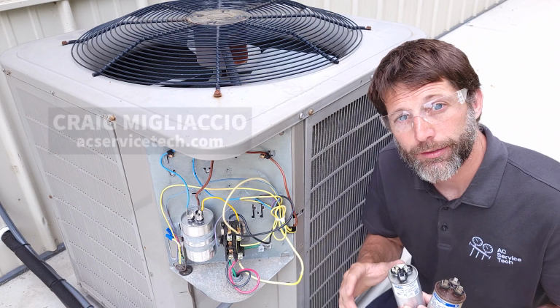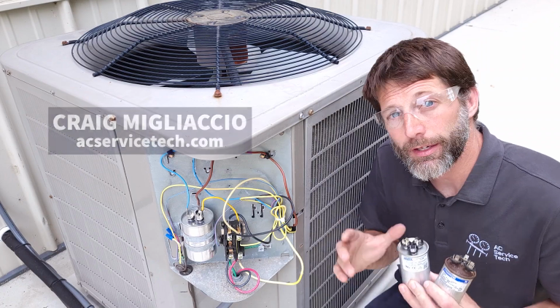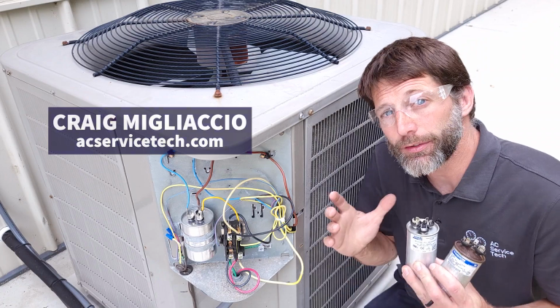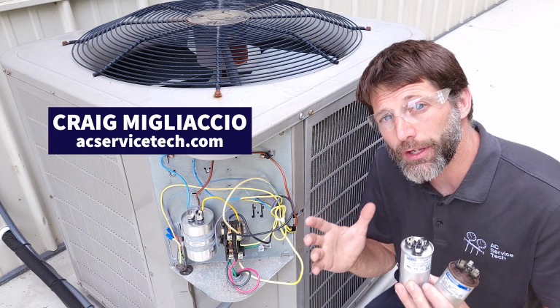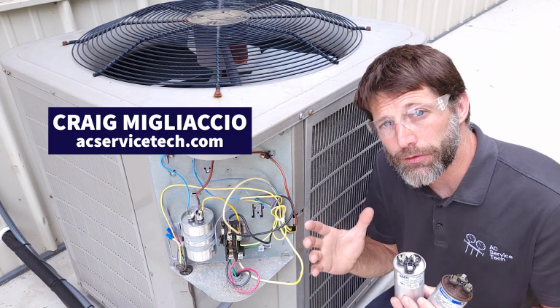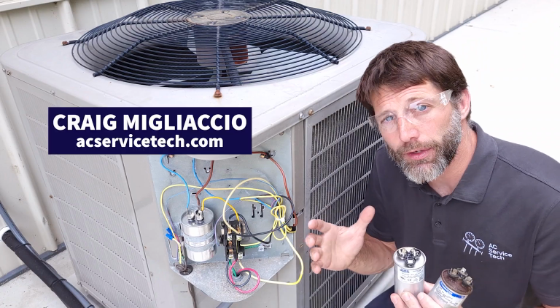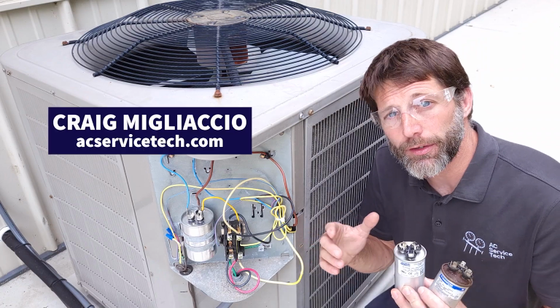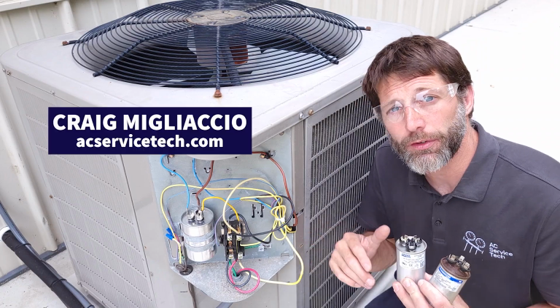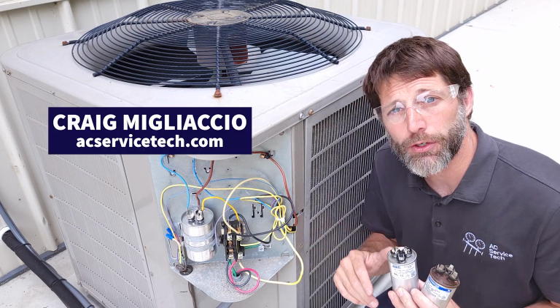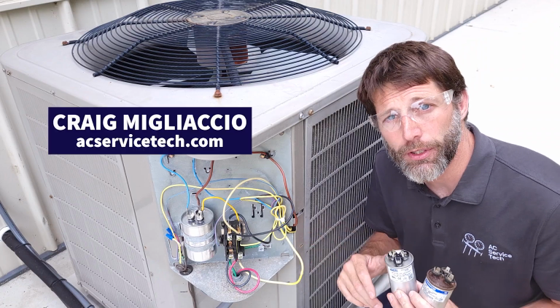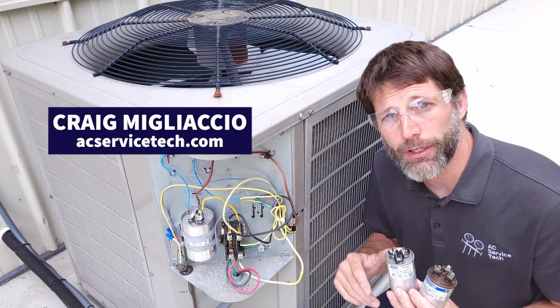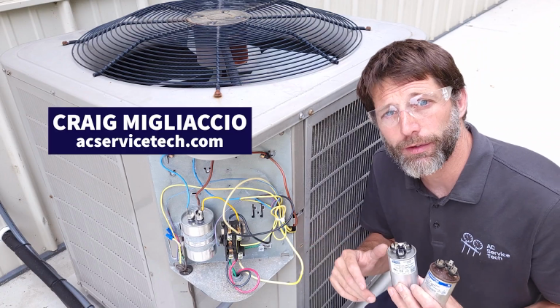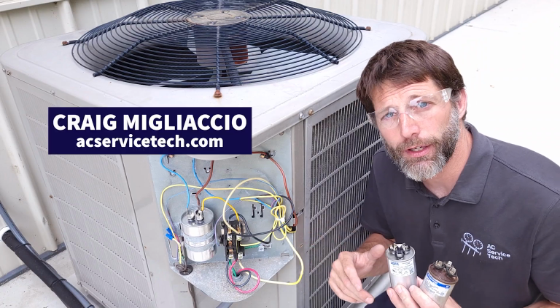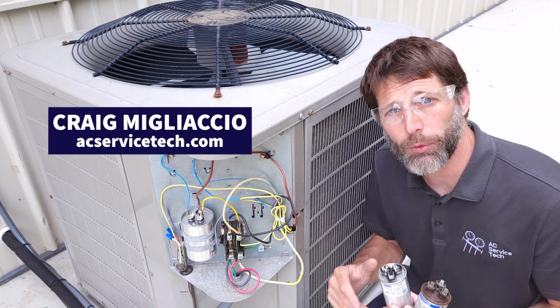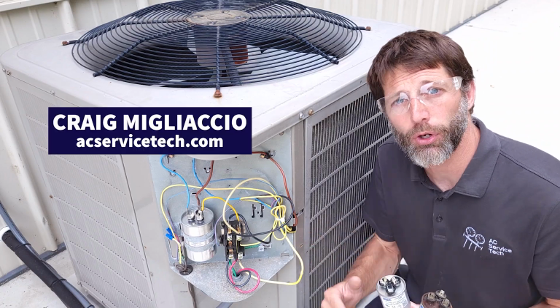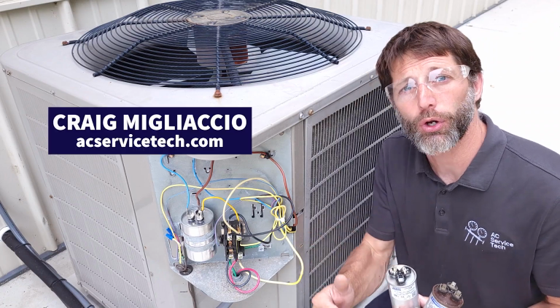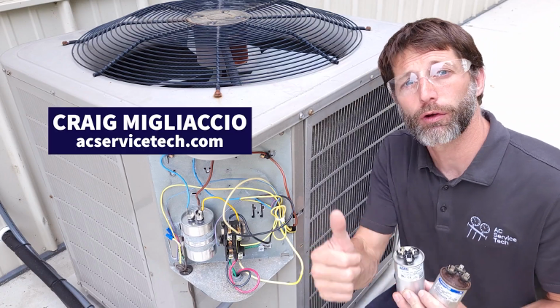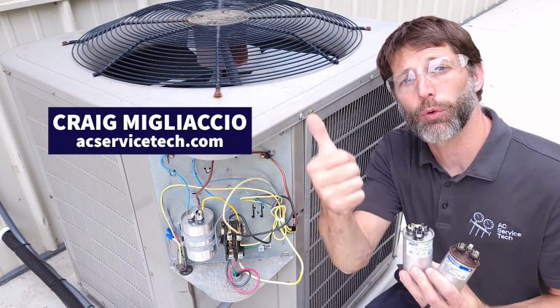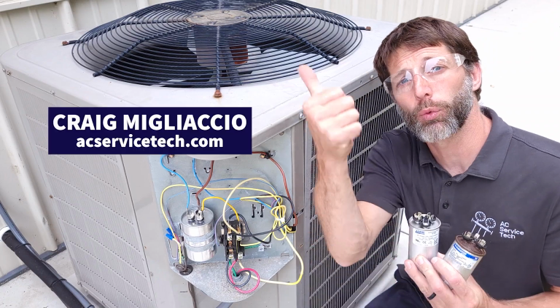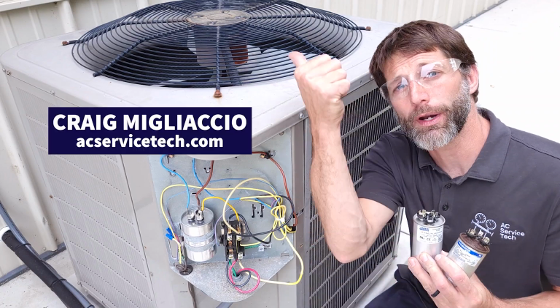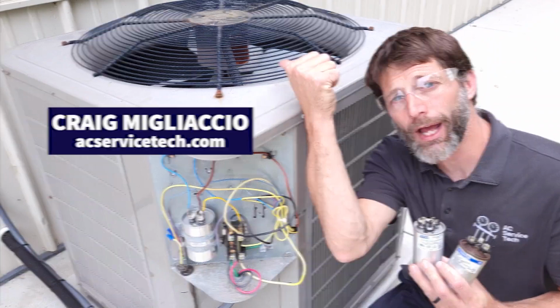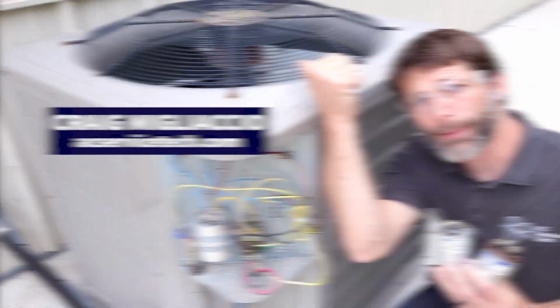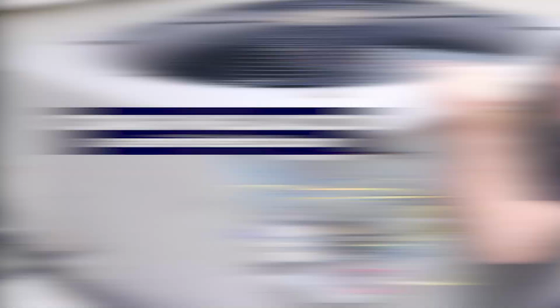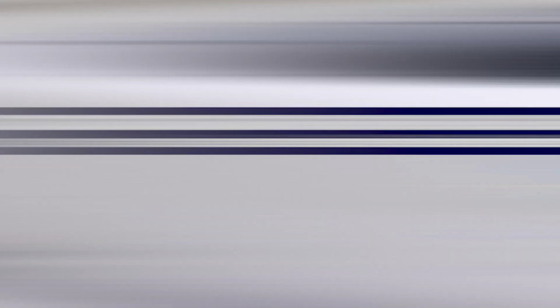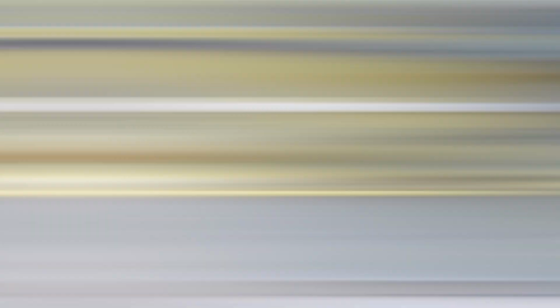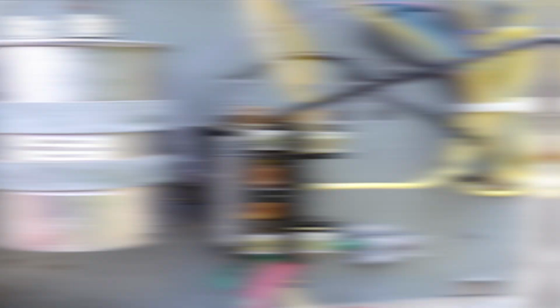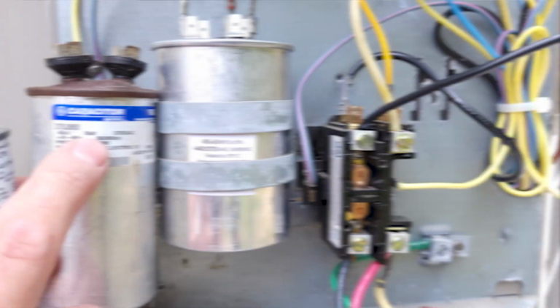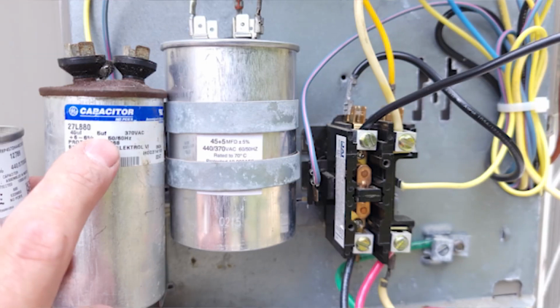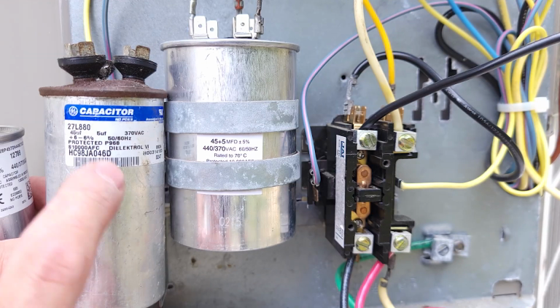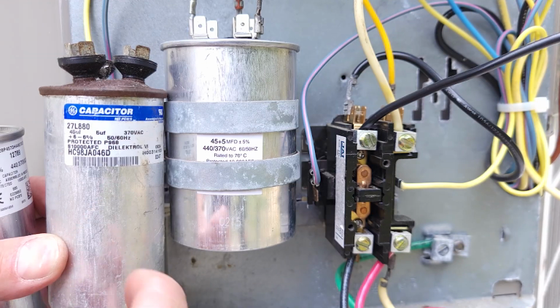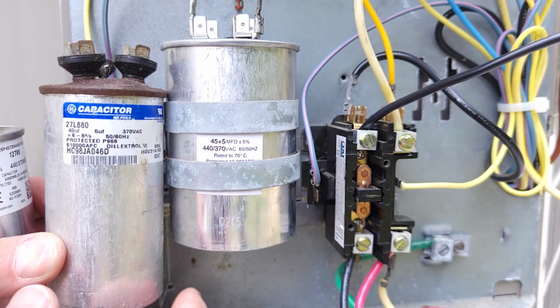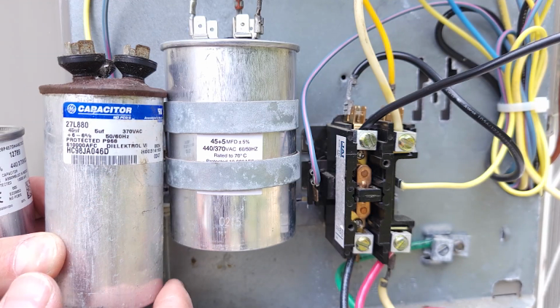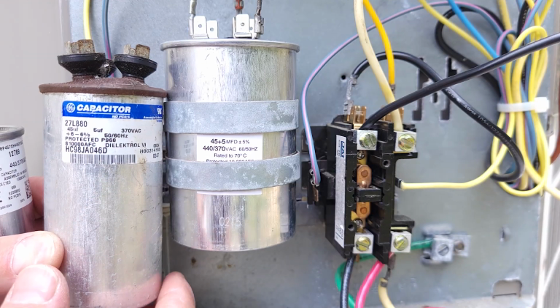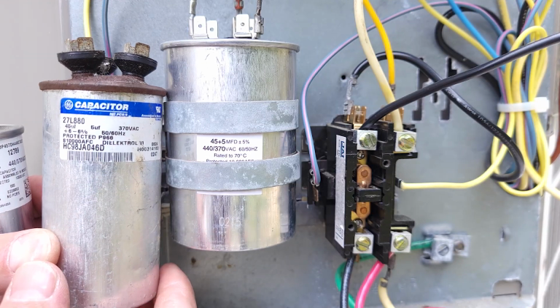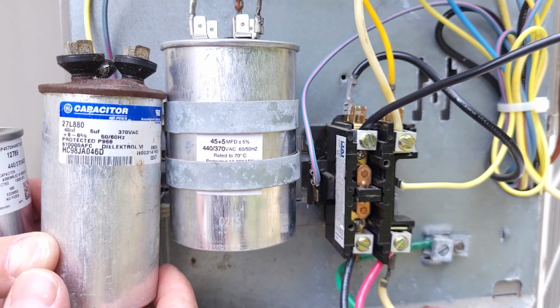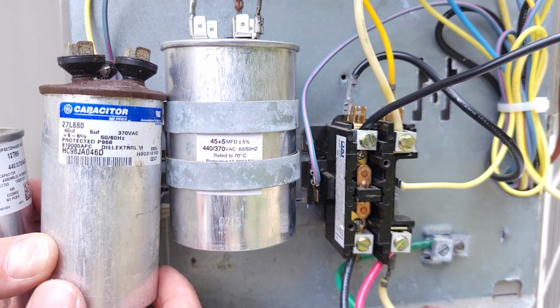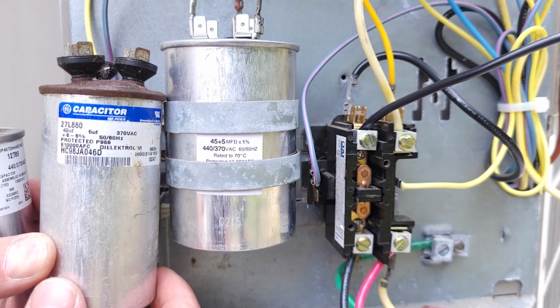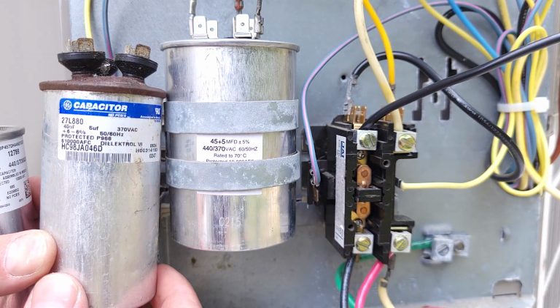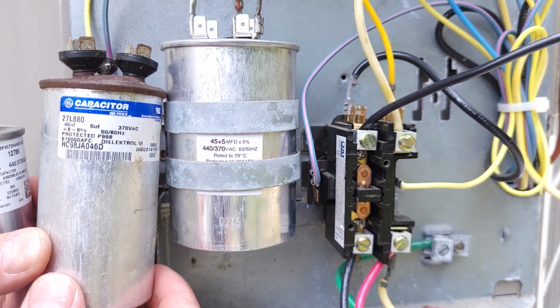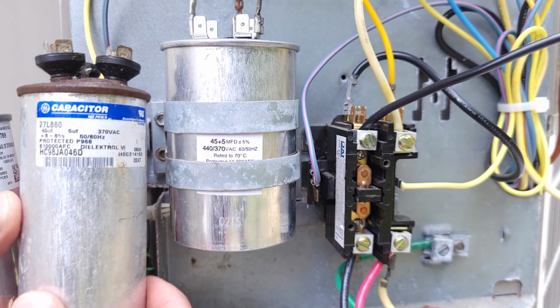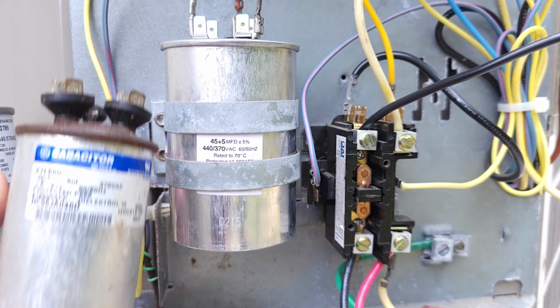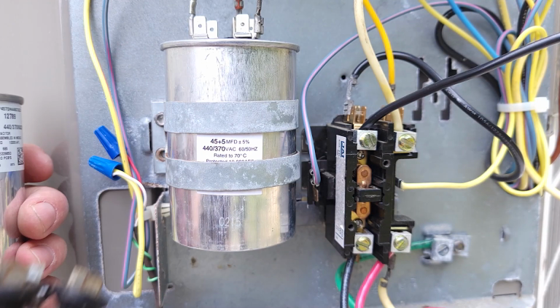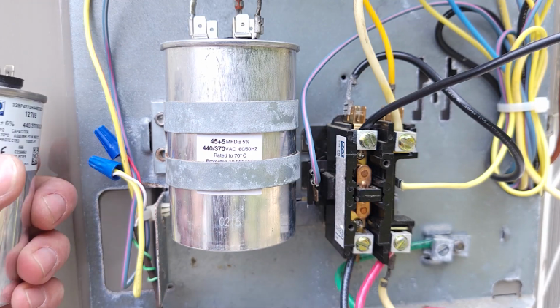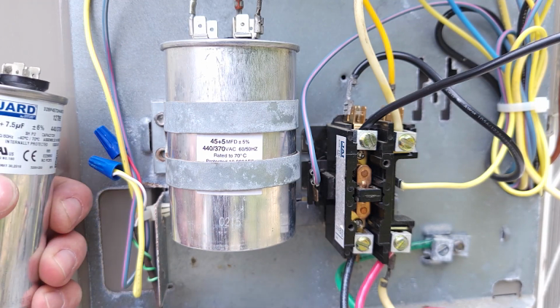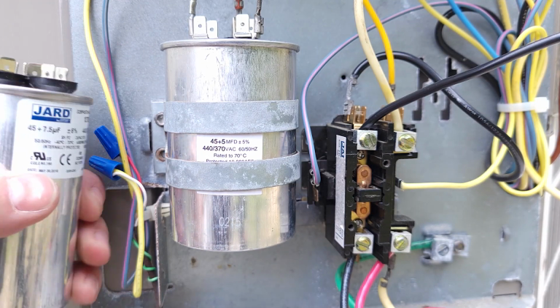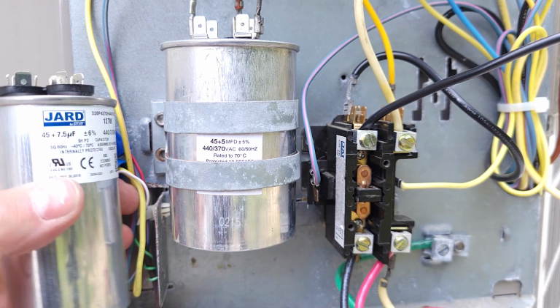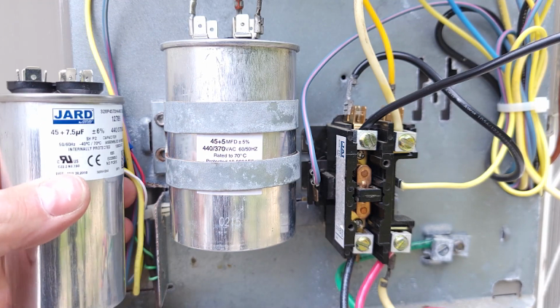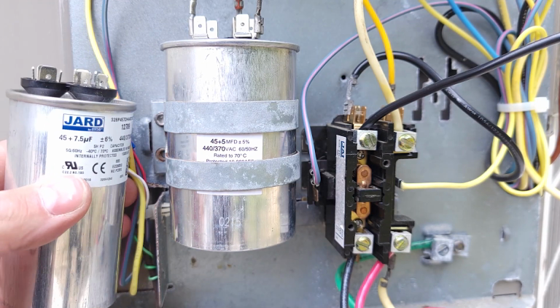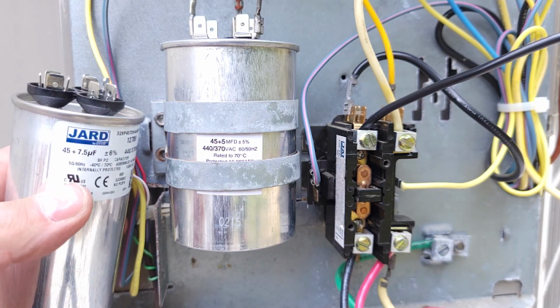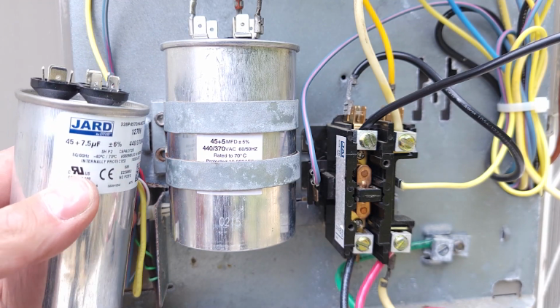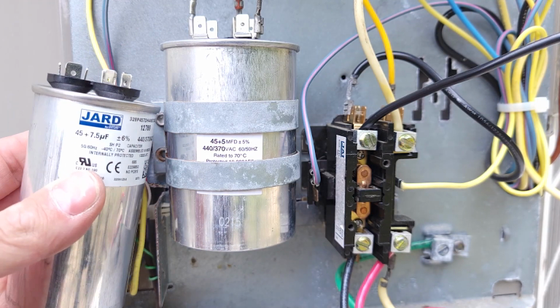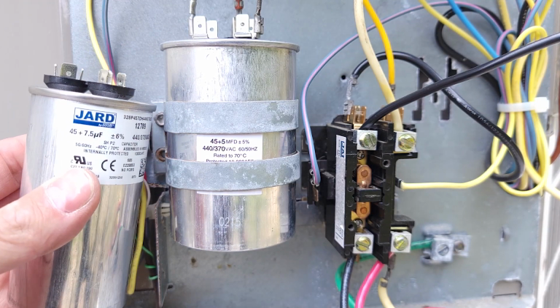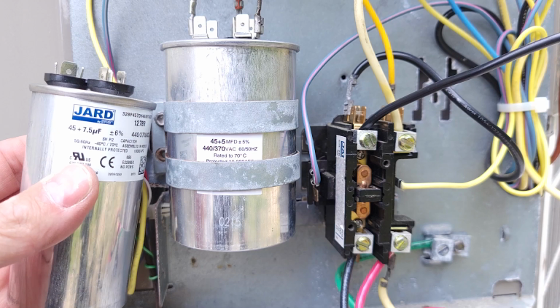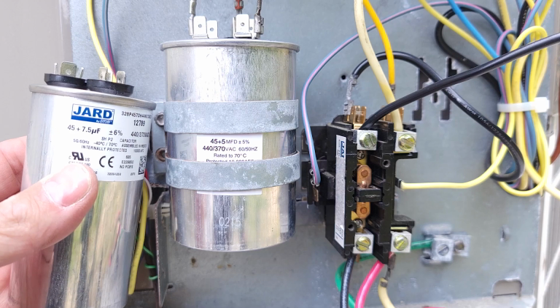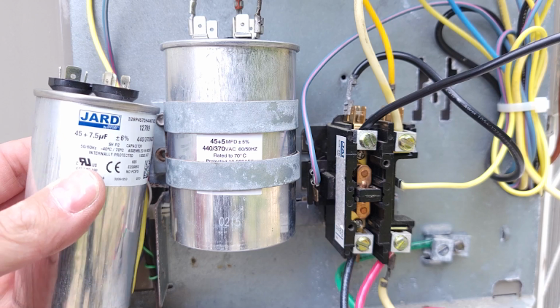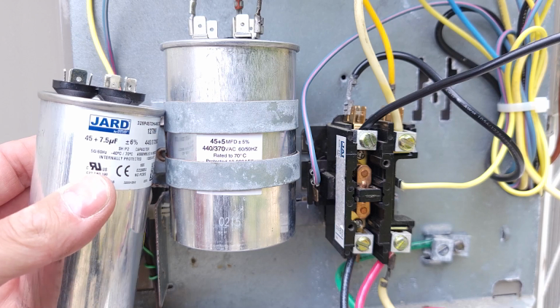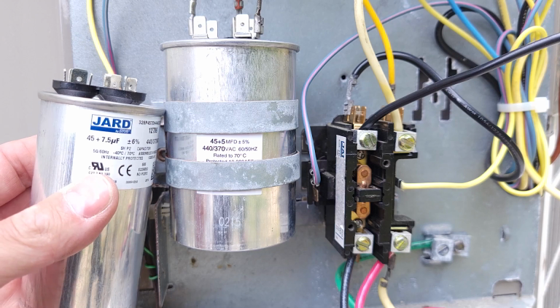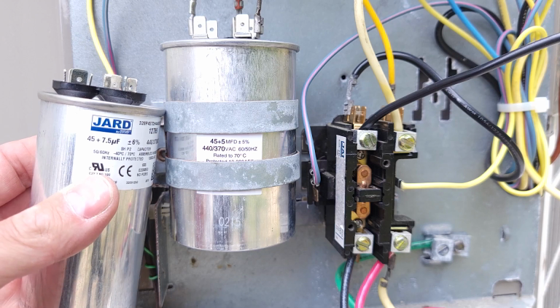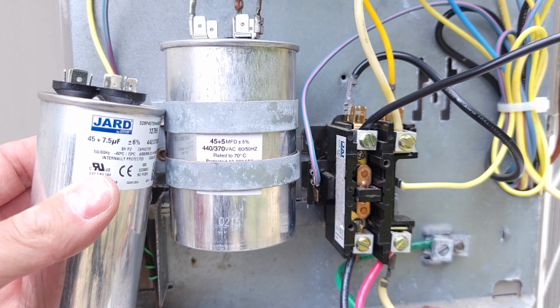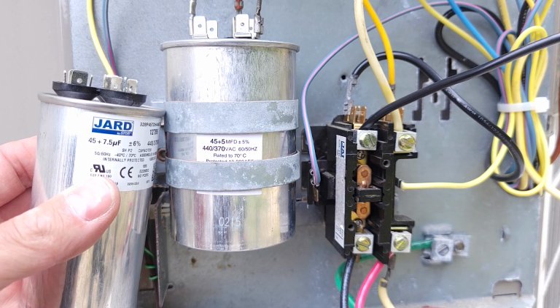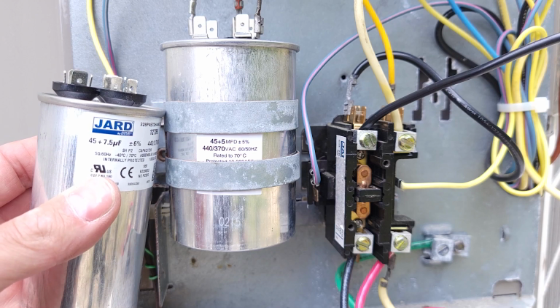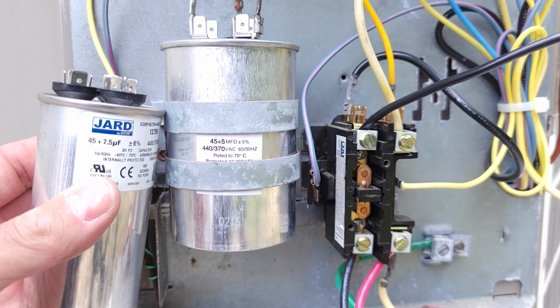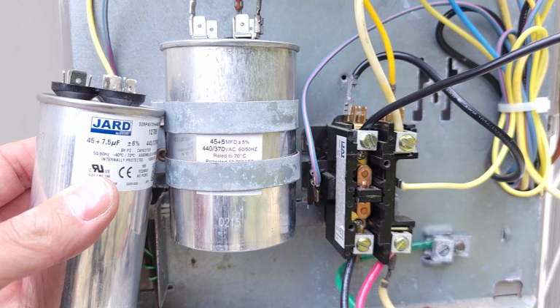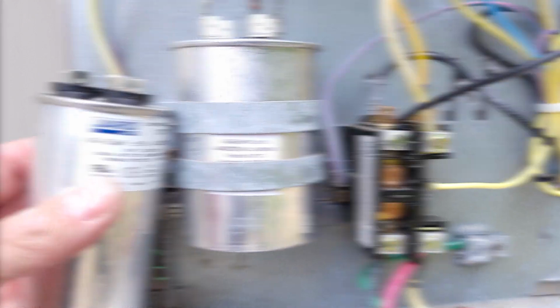In today's HVACR training video we're going over what happens to the outdoor fan motor if you replace a bad capacitor with one of the incorrect size.